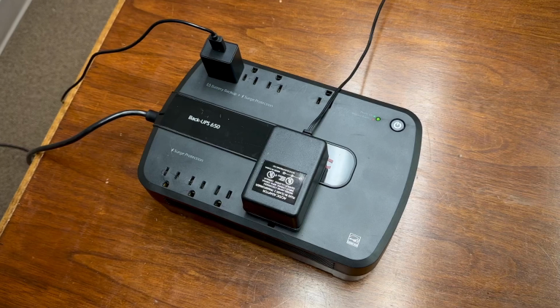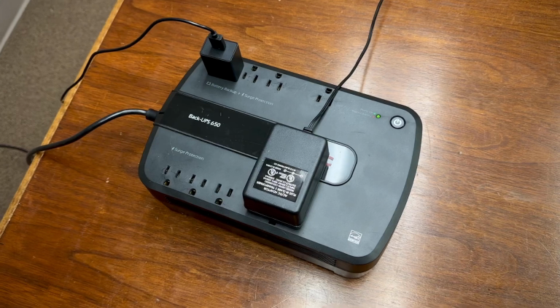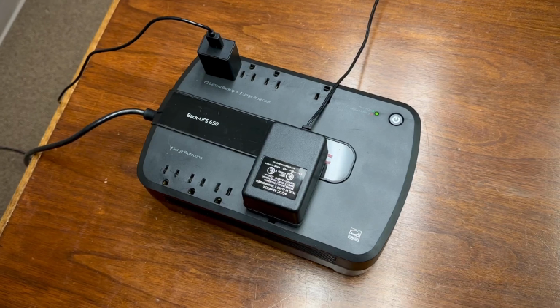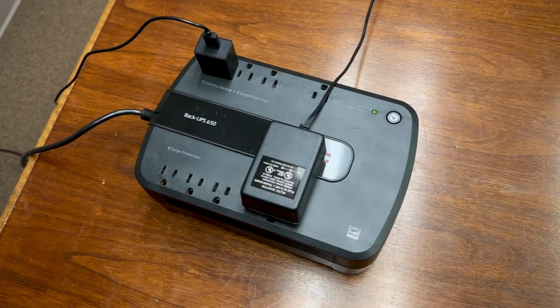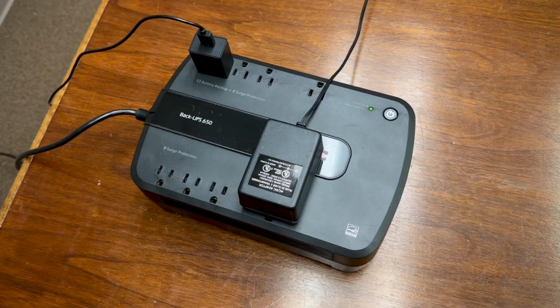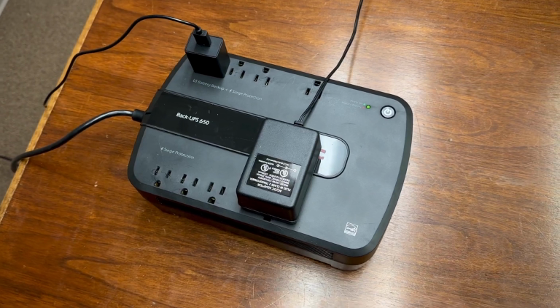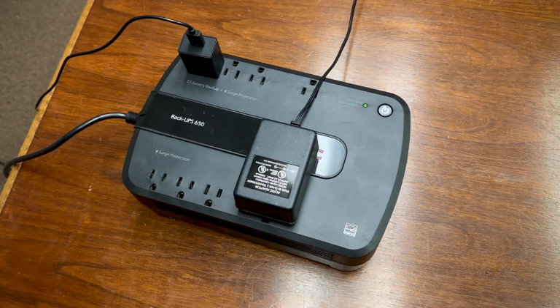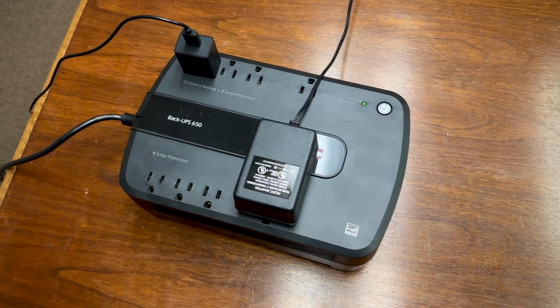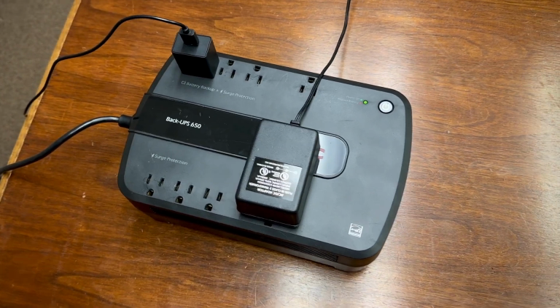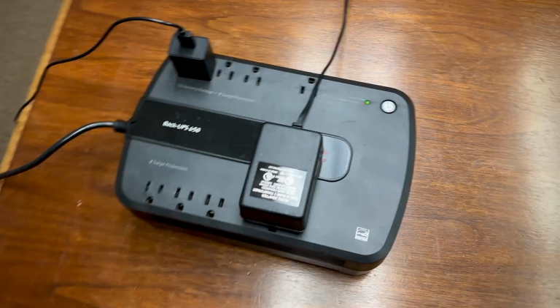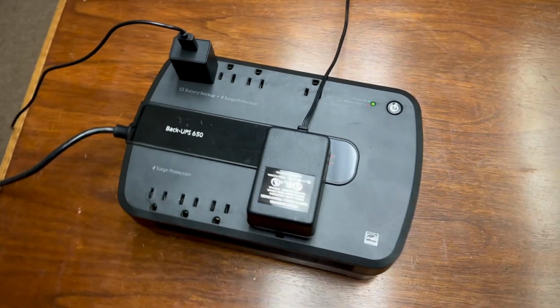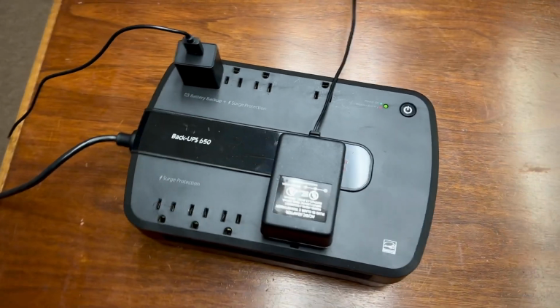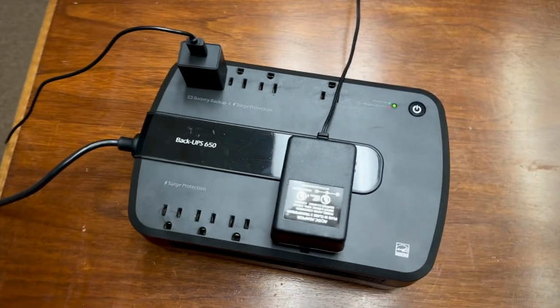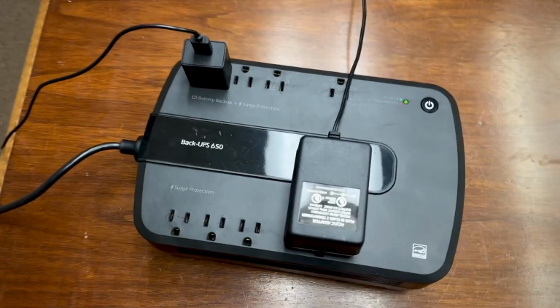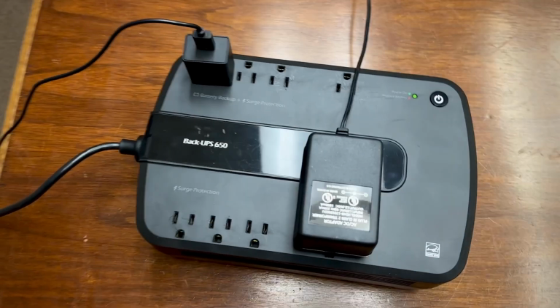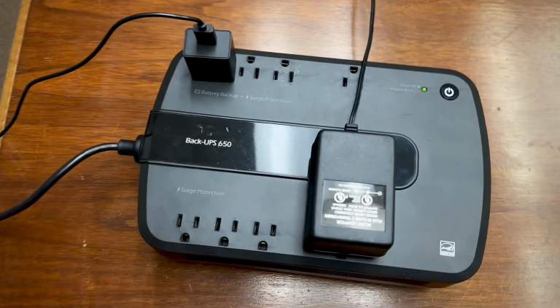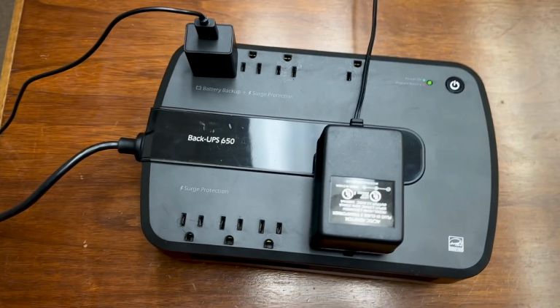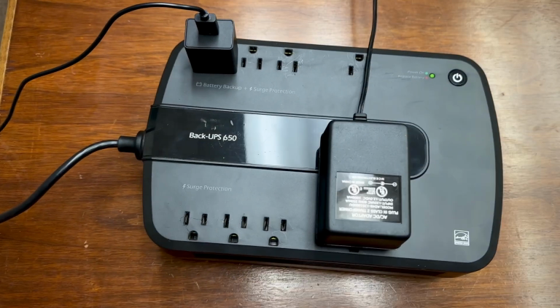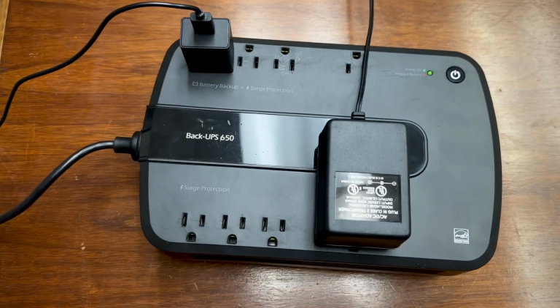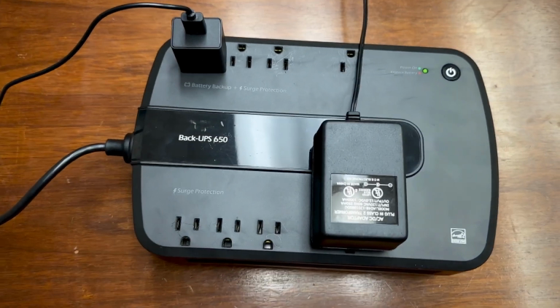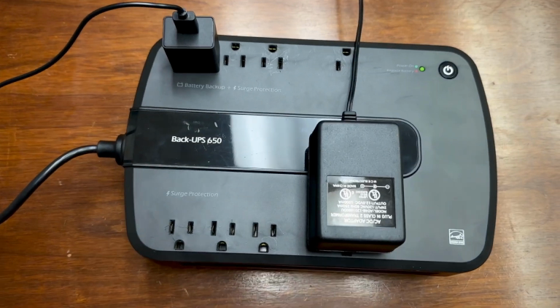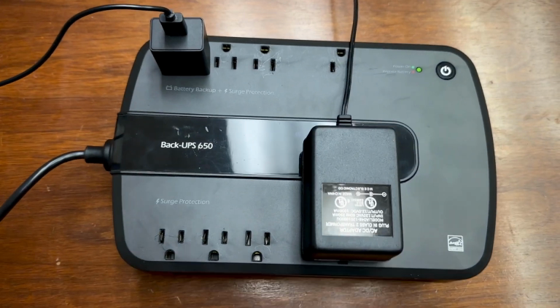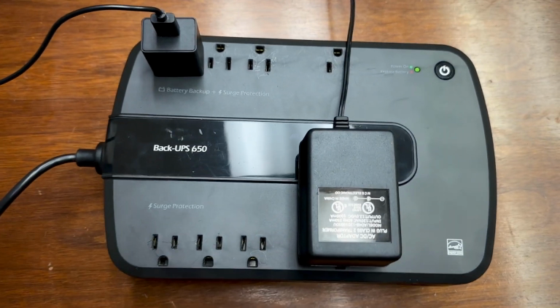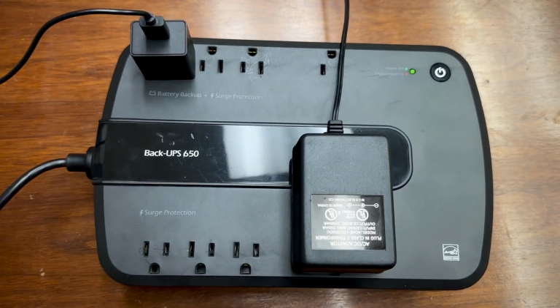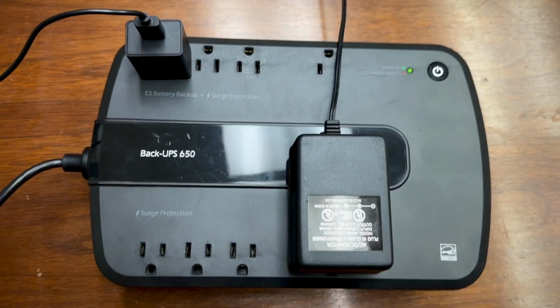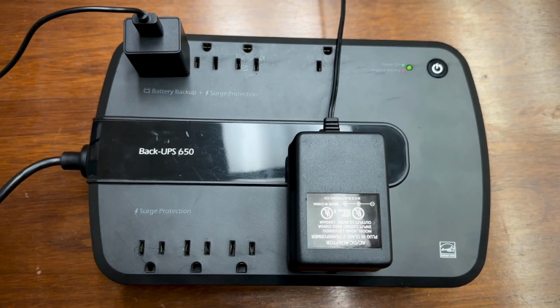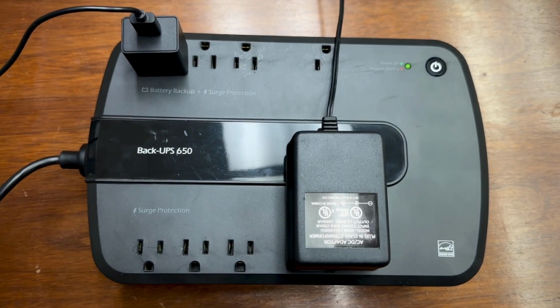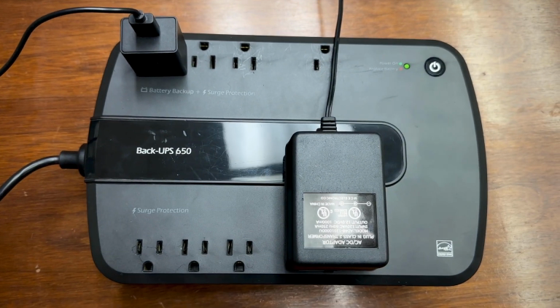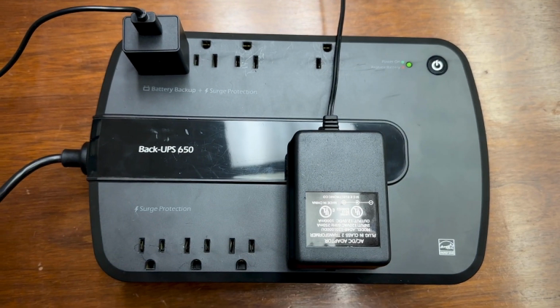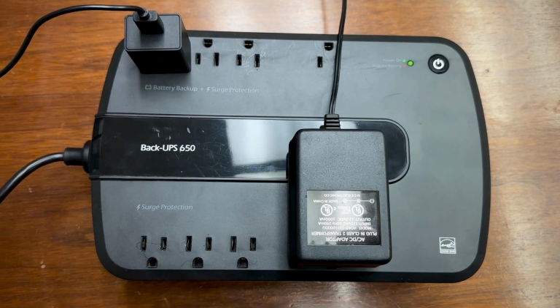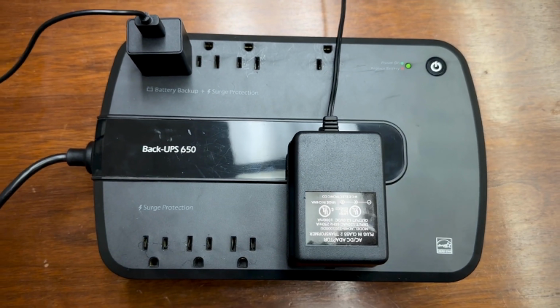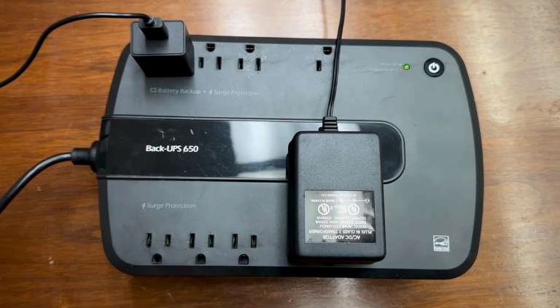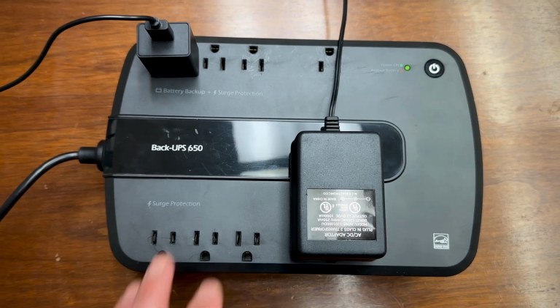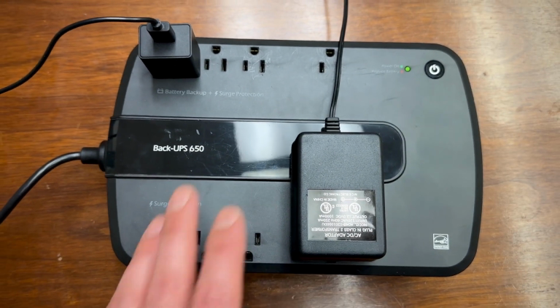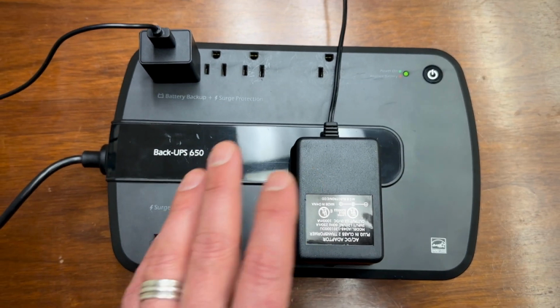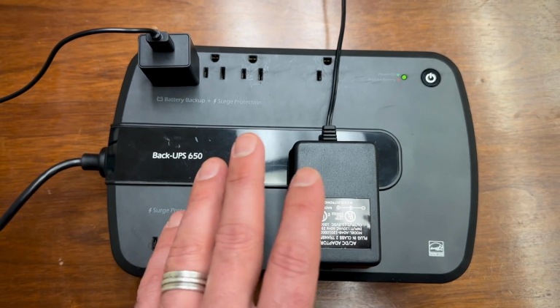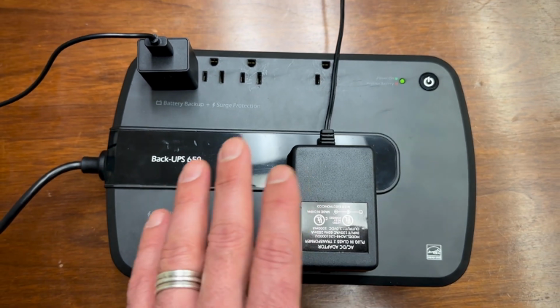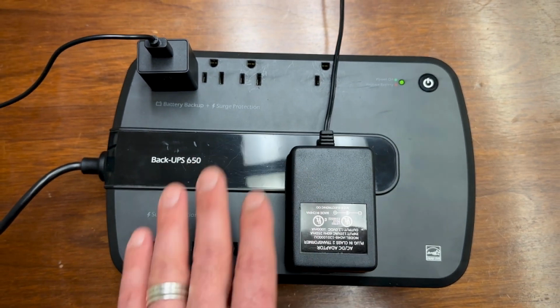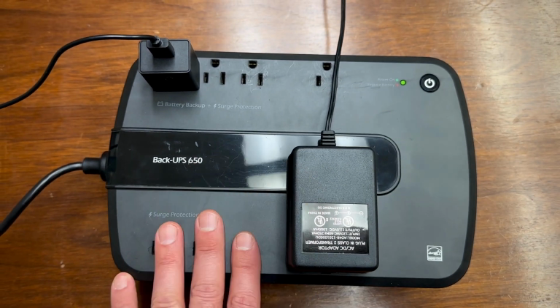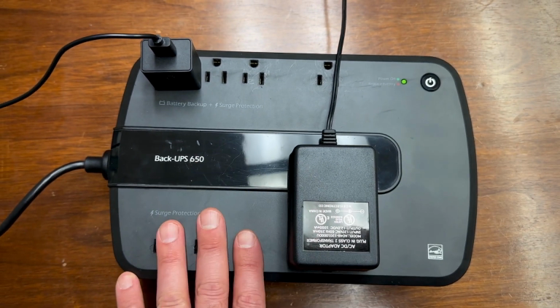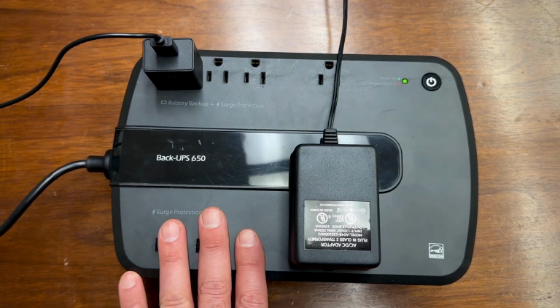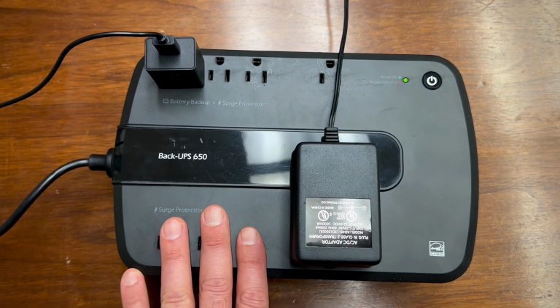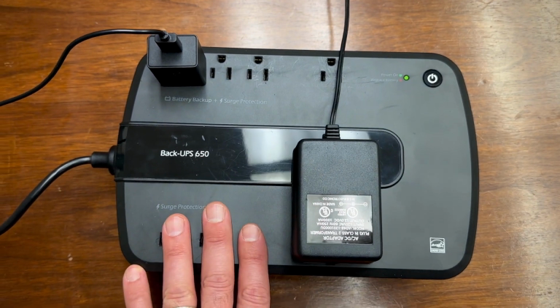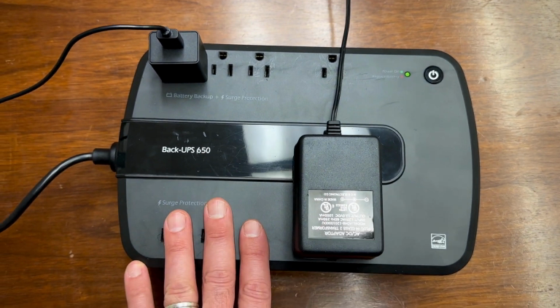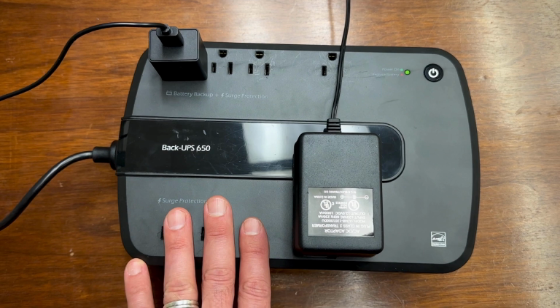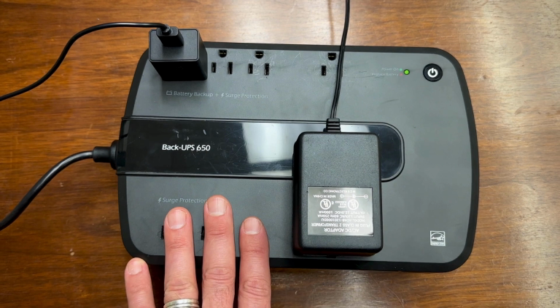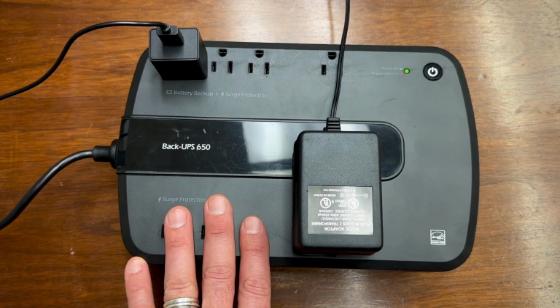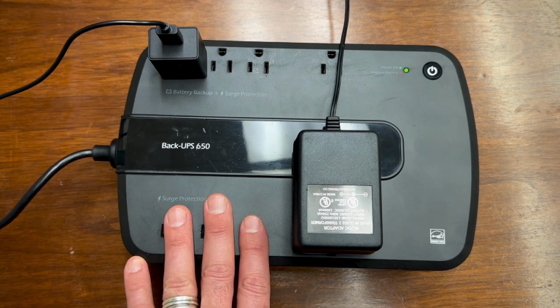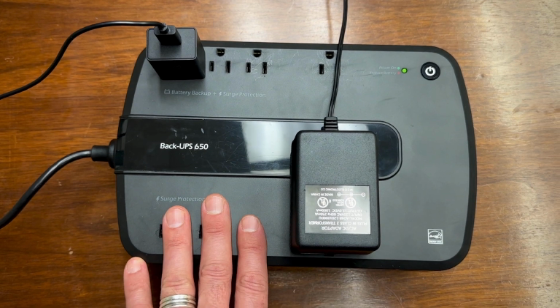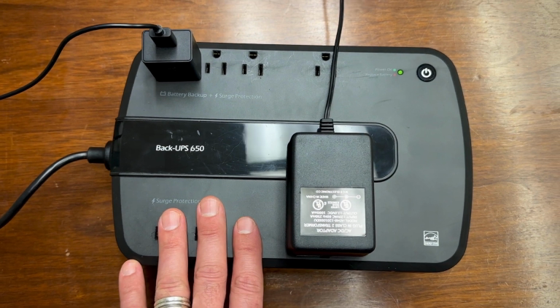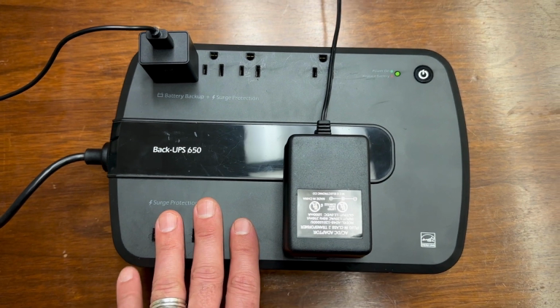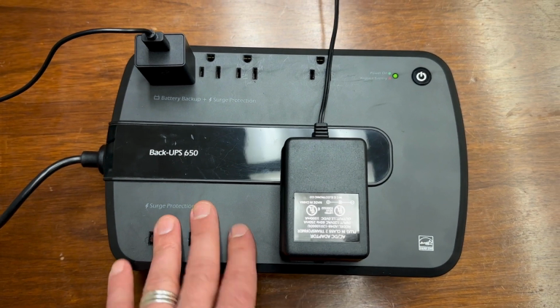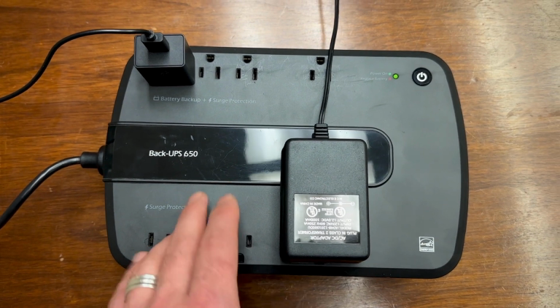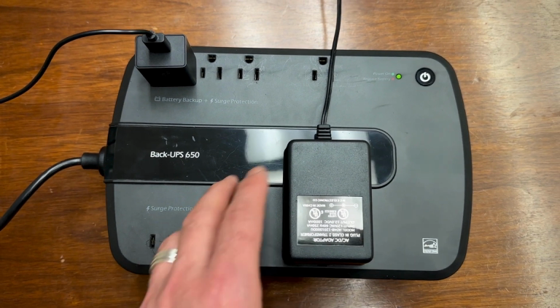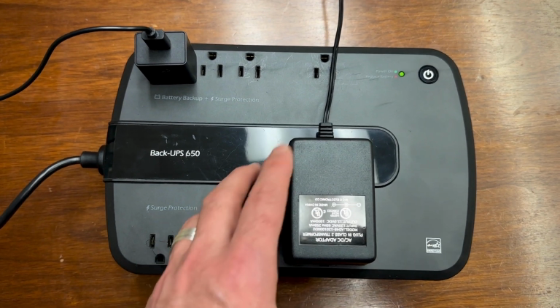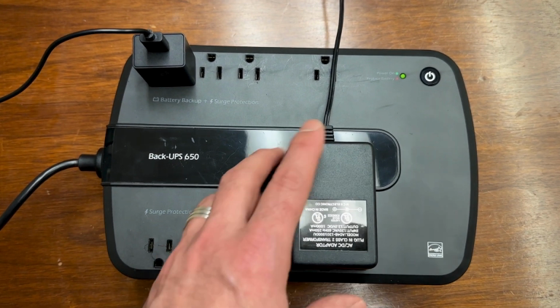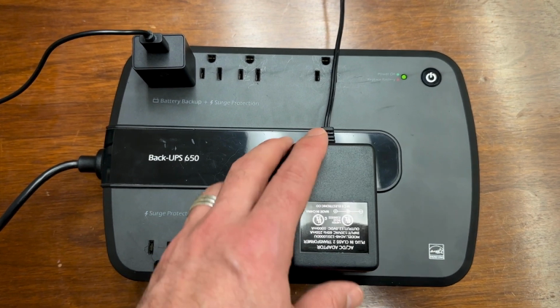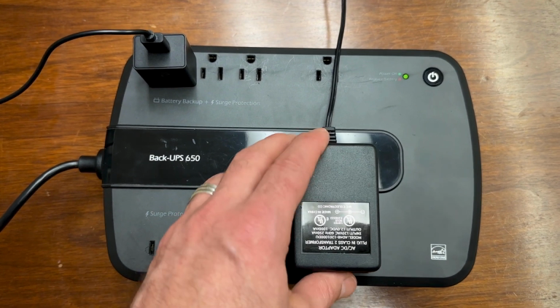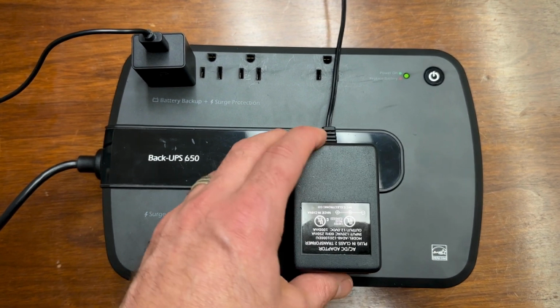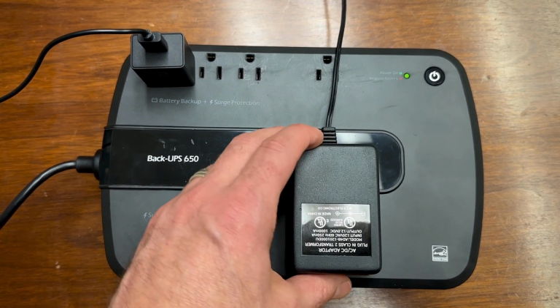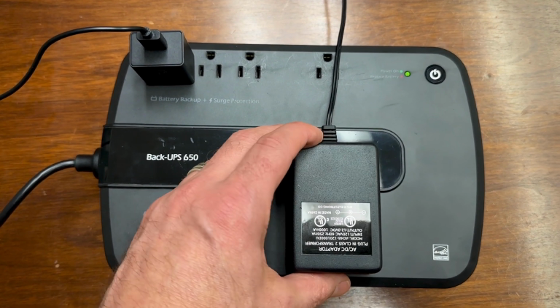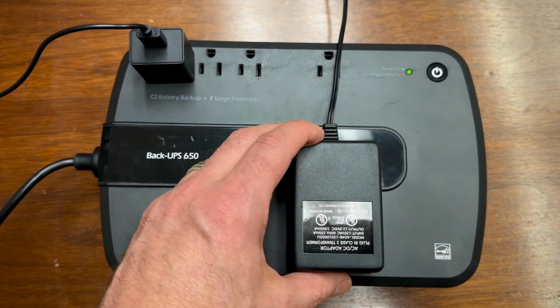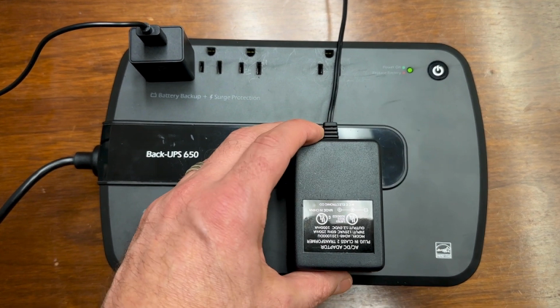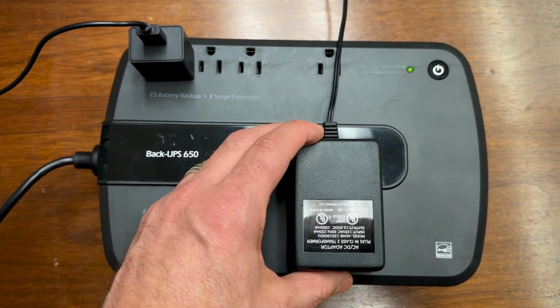This is the APC Battery Backup and Surge Protector. Let me tell you a couple things that I like and then explain one thing just in case you're confused.